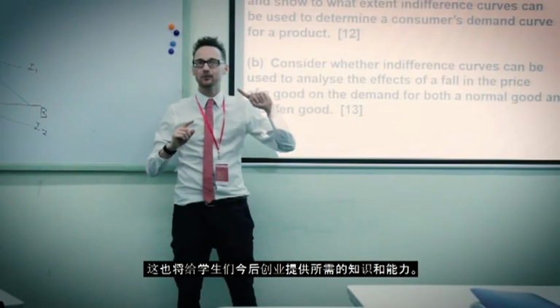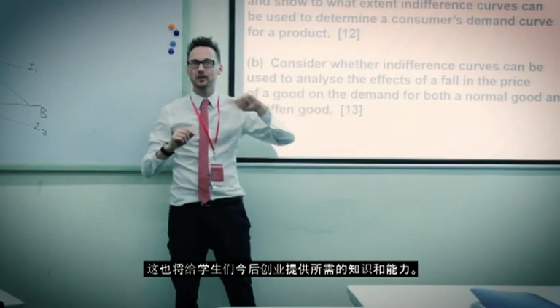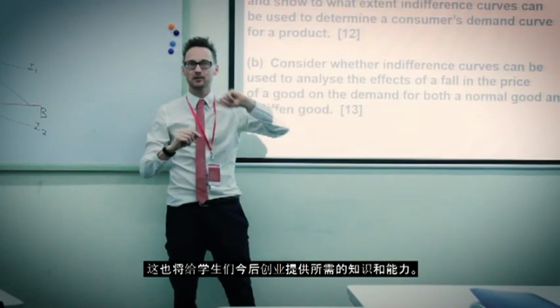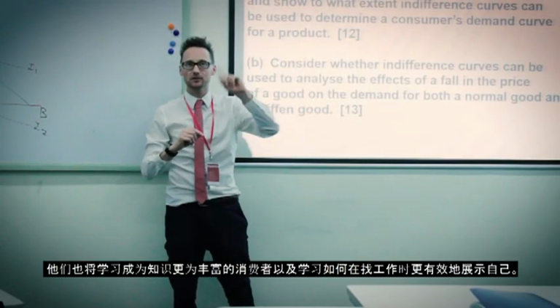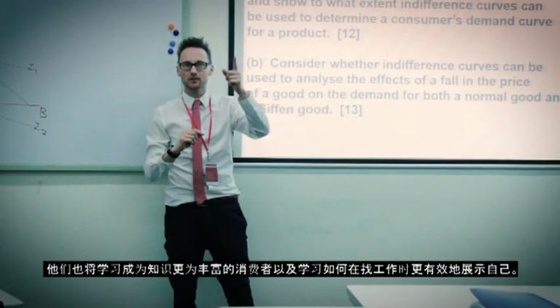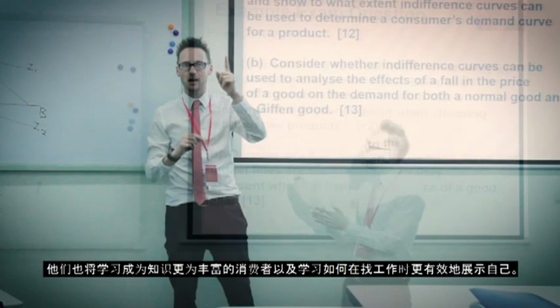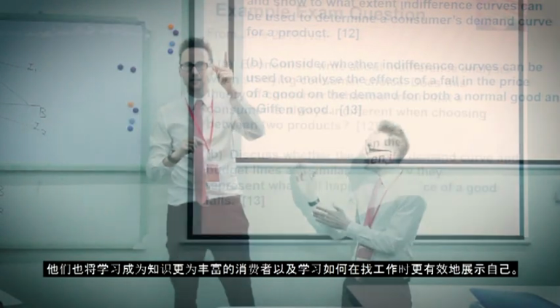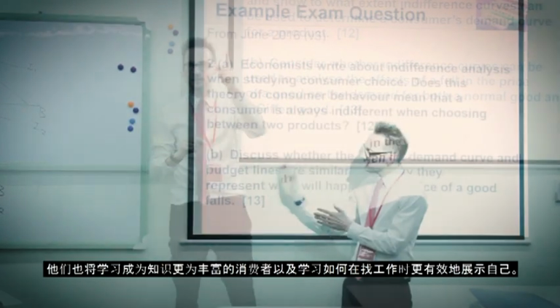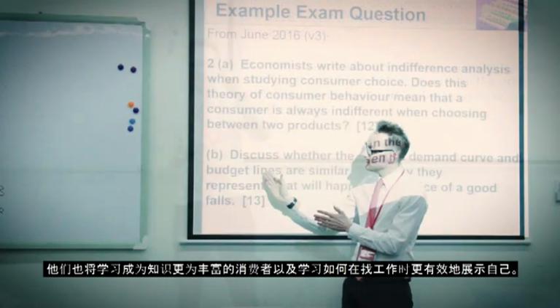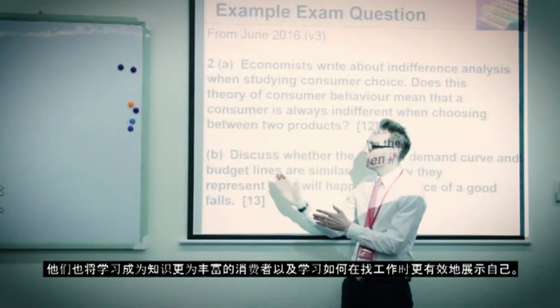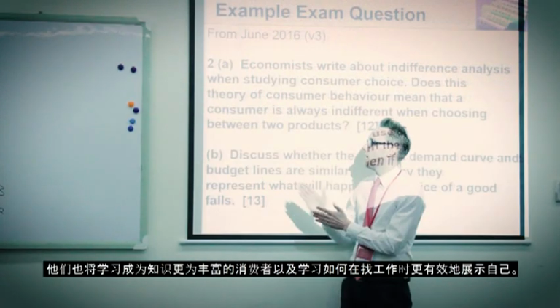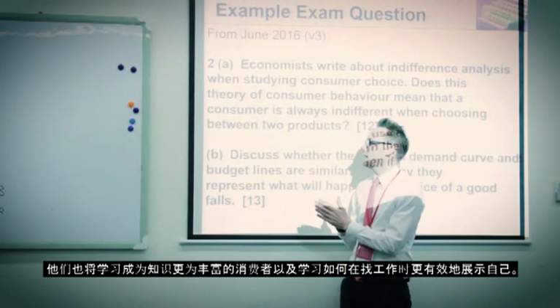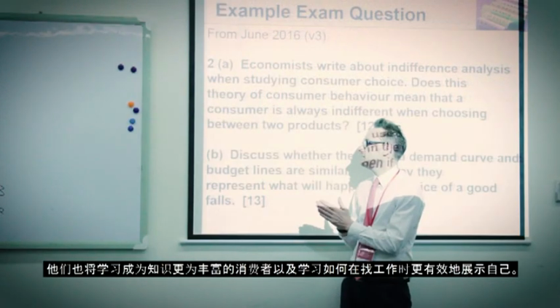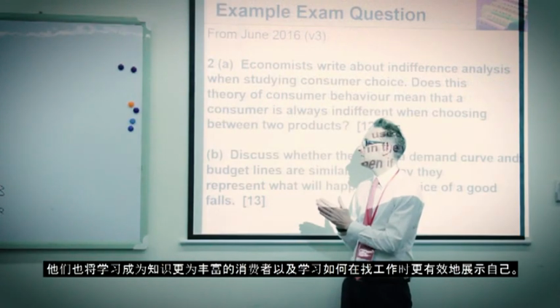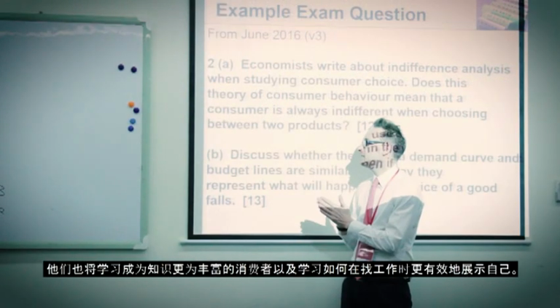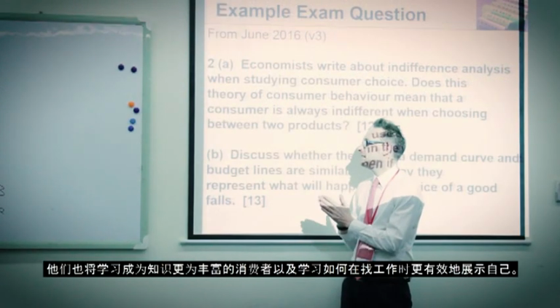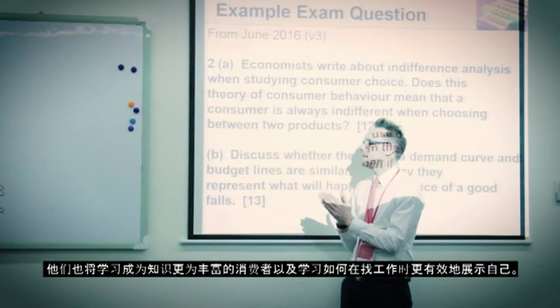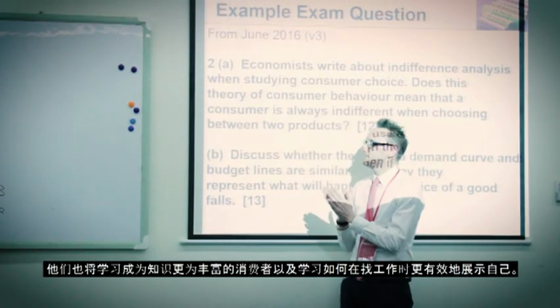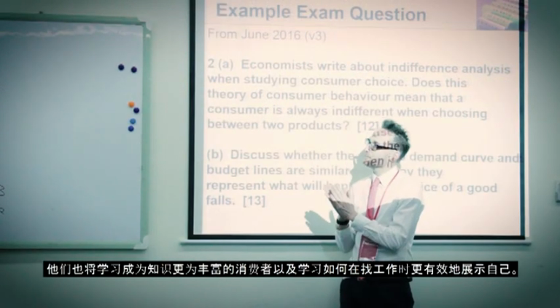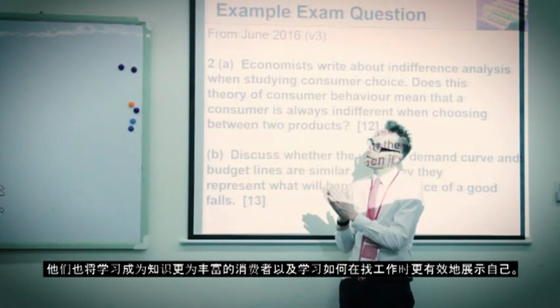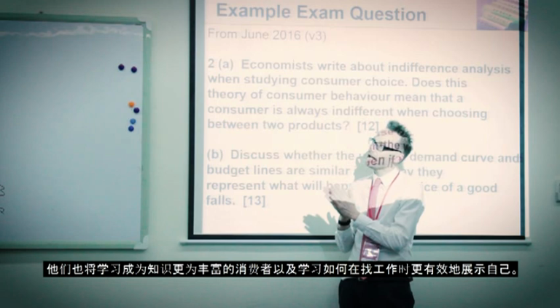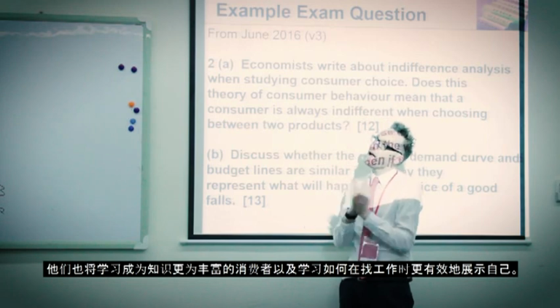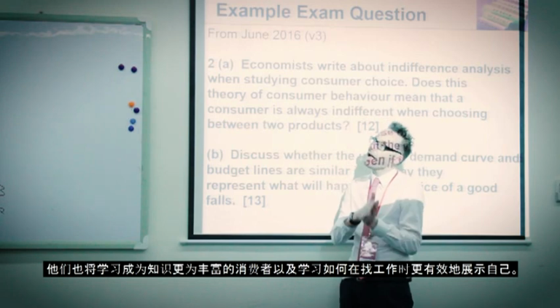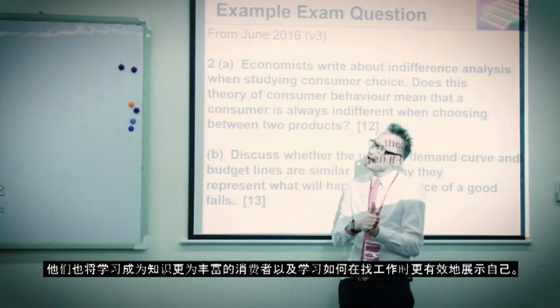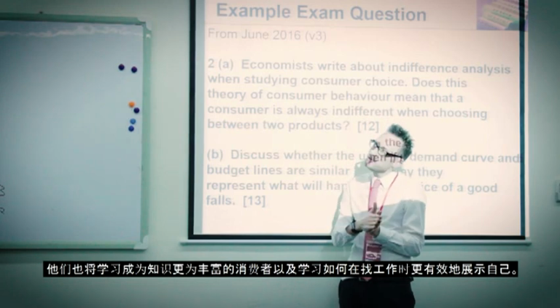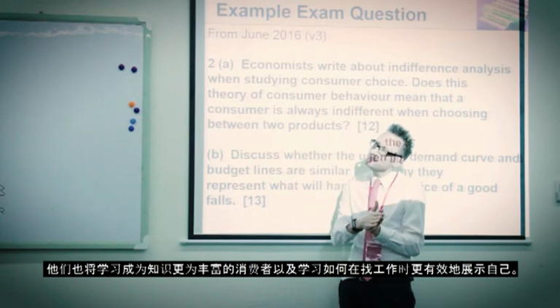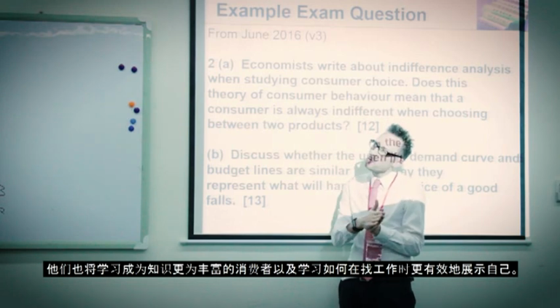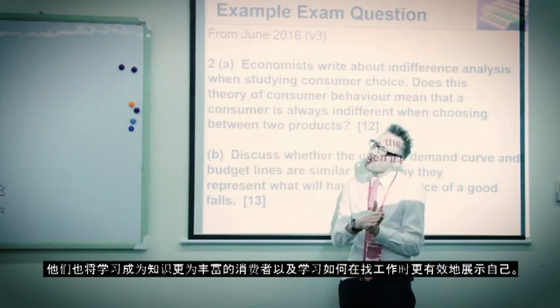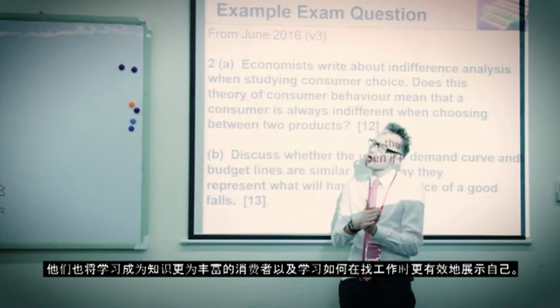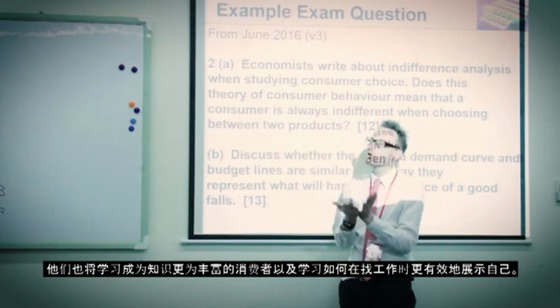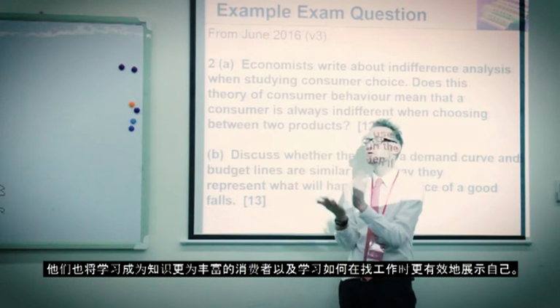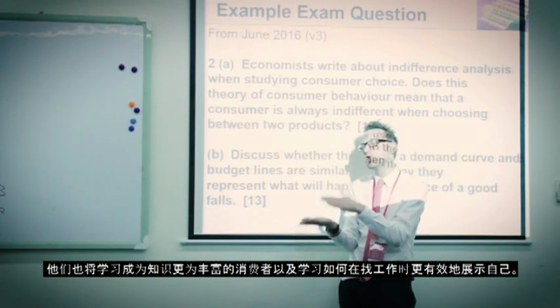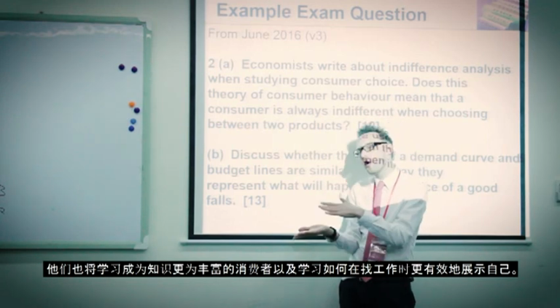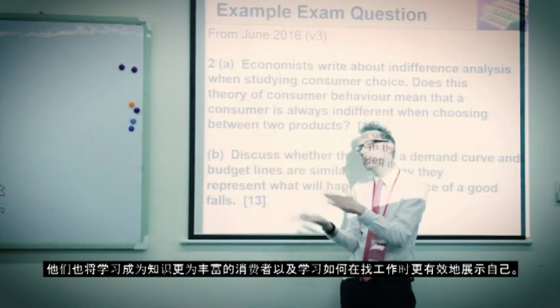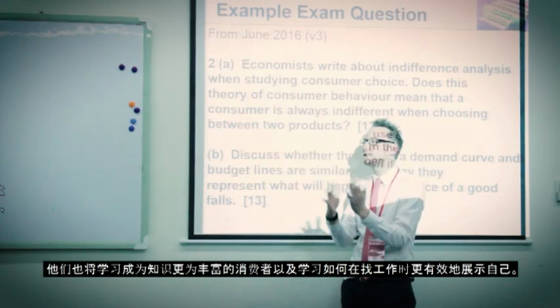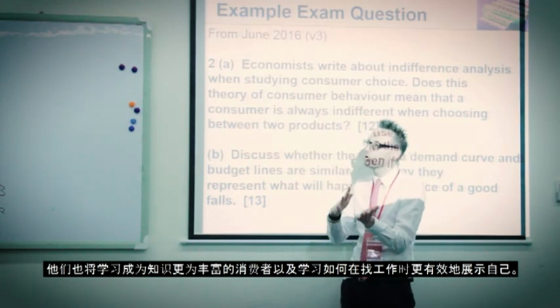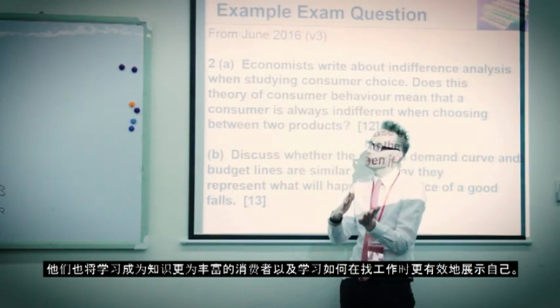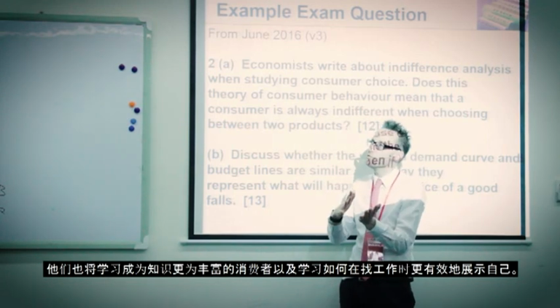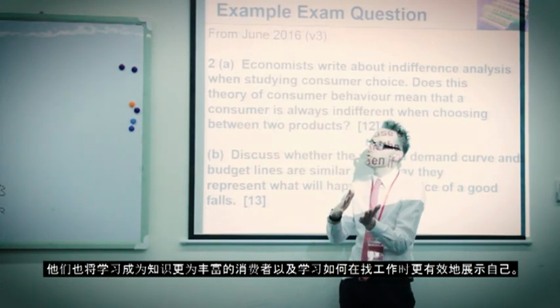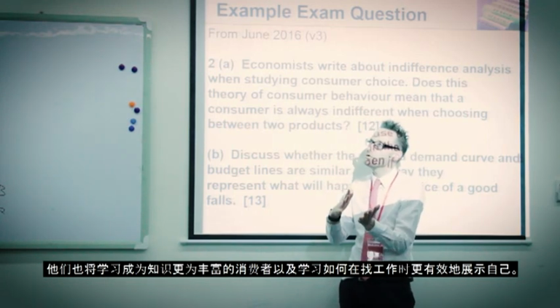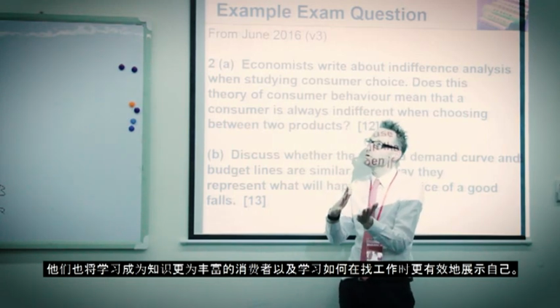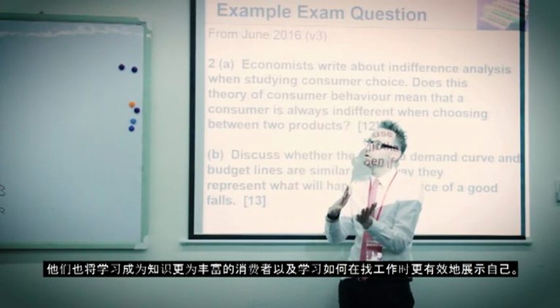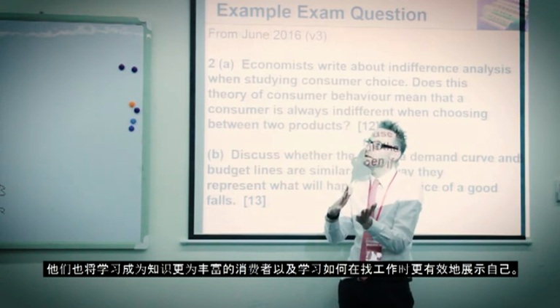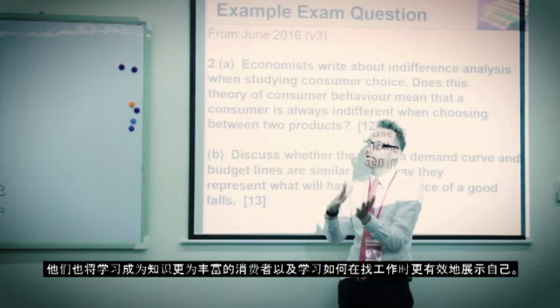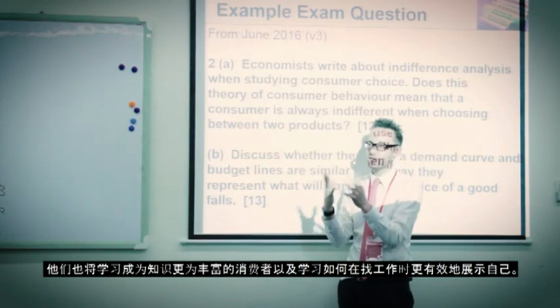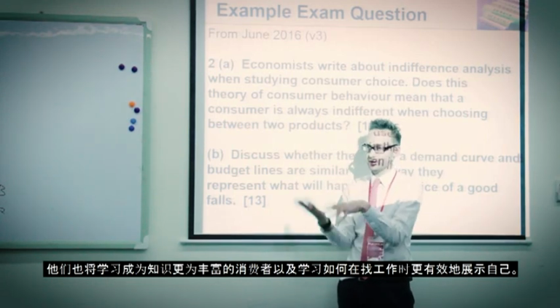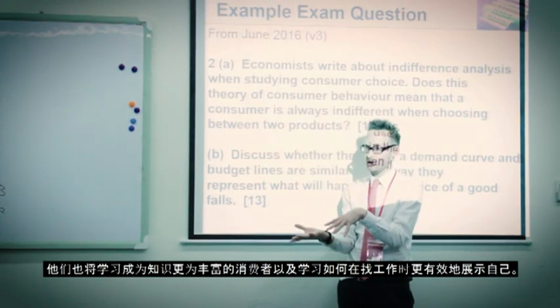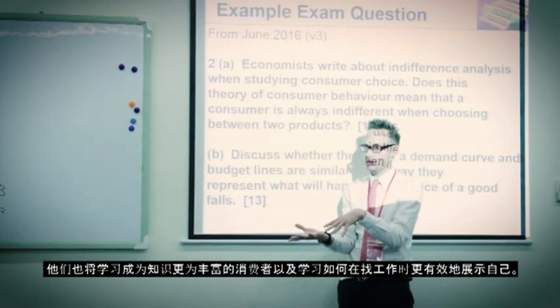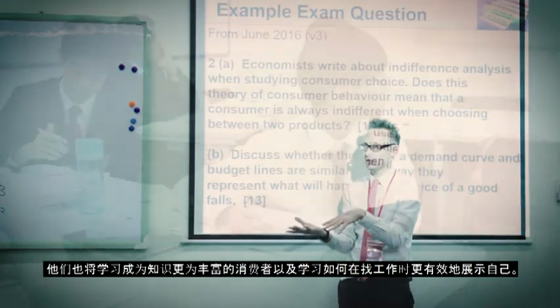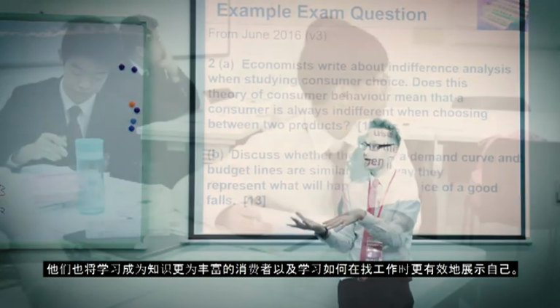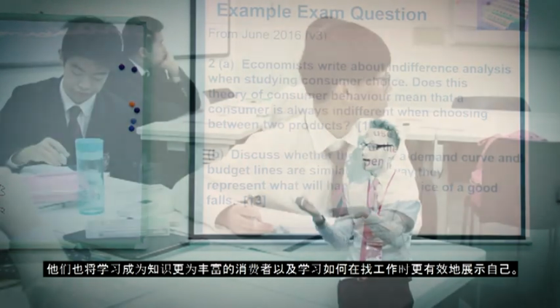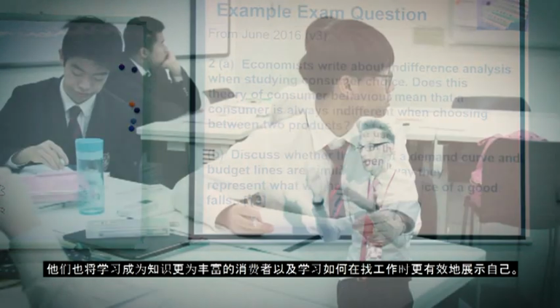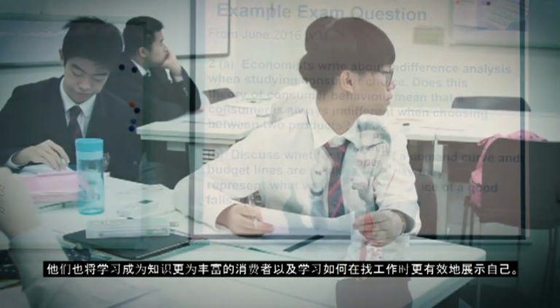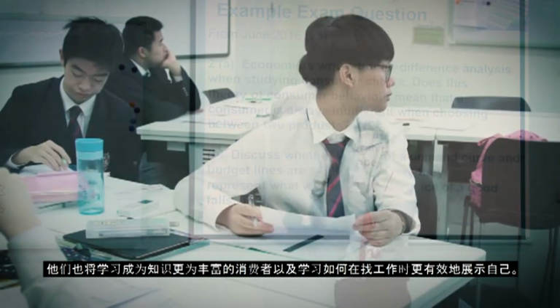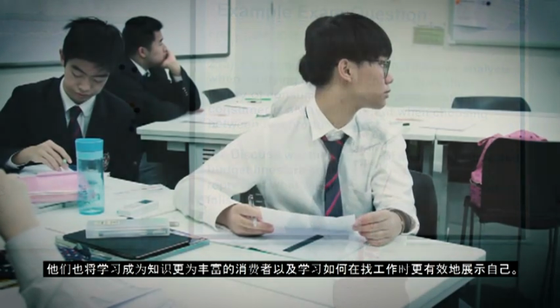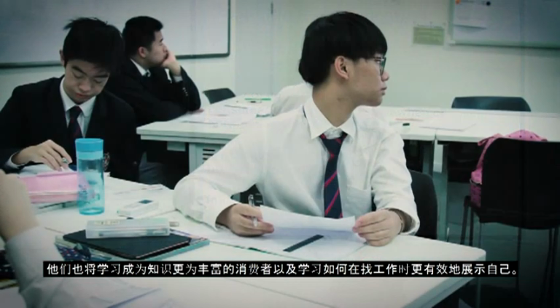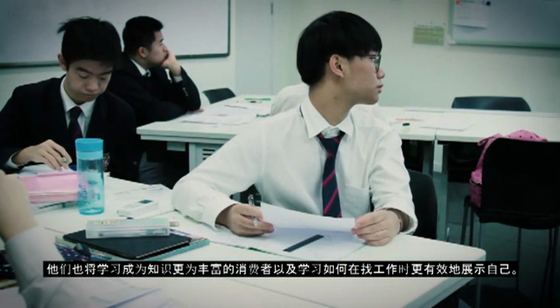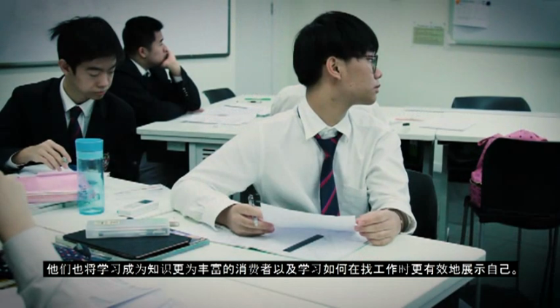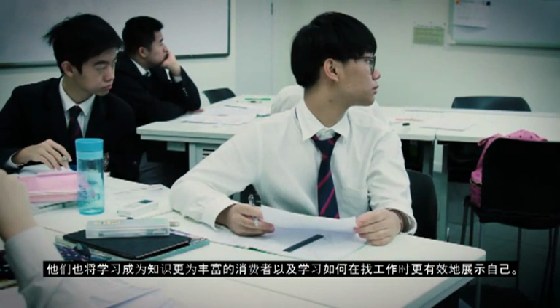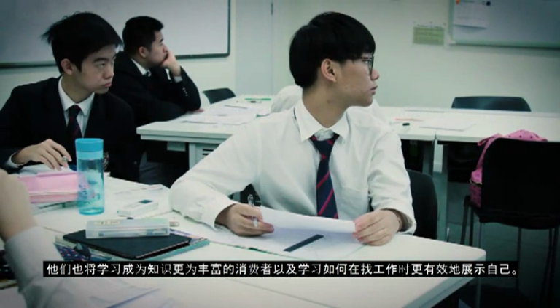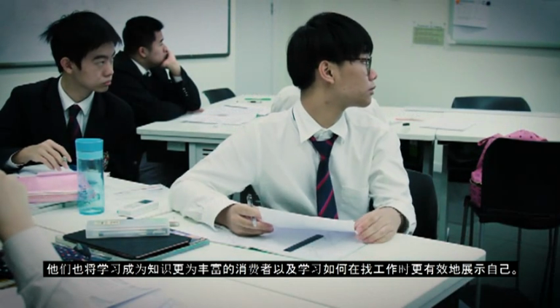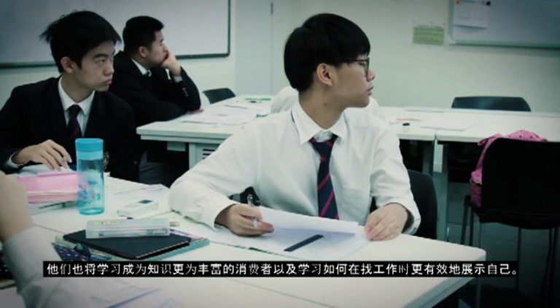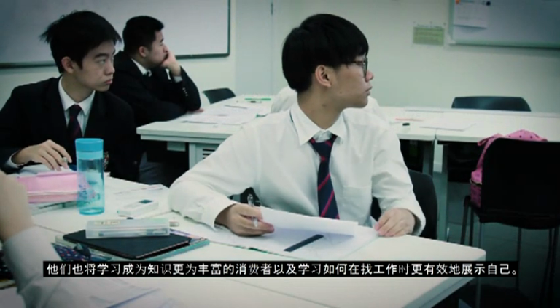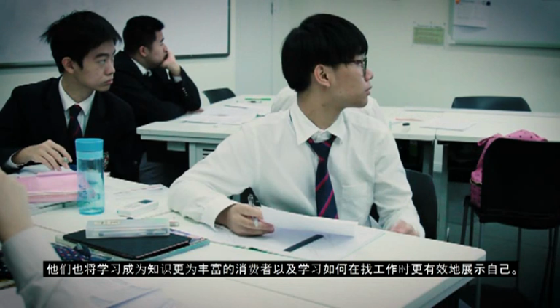They will also learn to become more knowledgeable consumers, as well as to market themselves effectively when they are looking for a job.